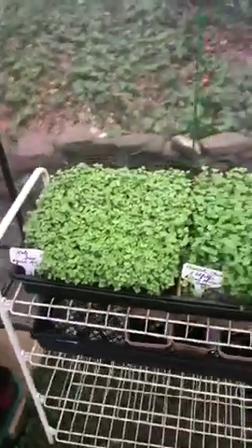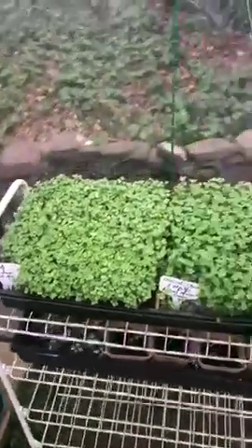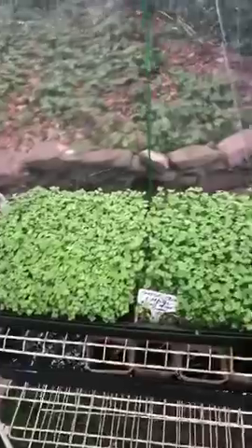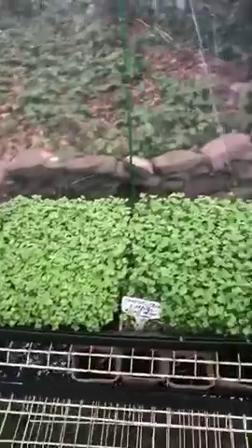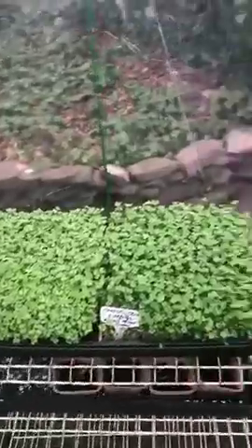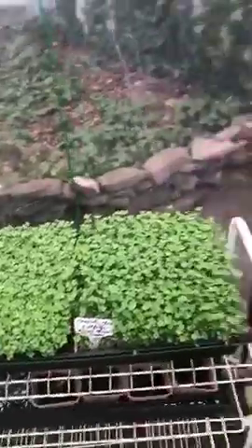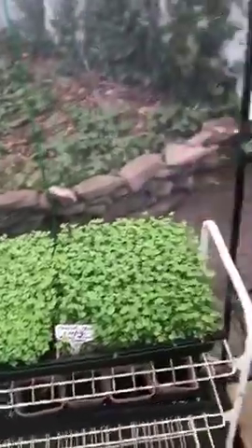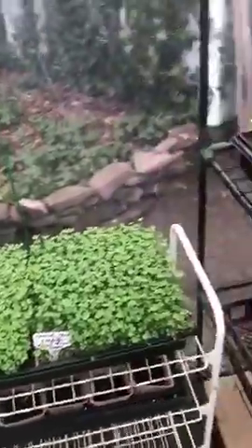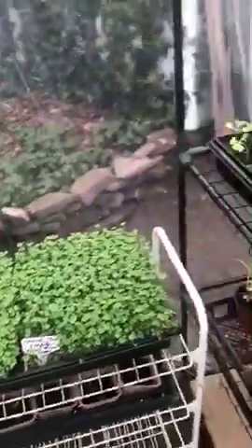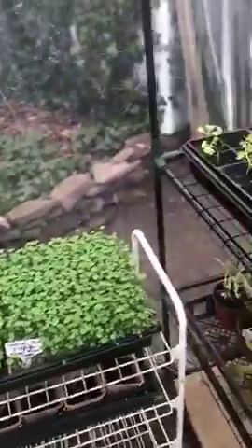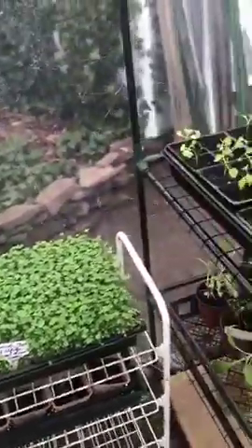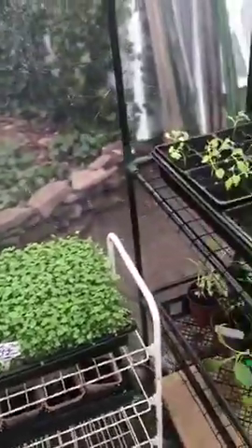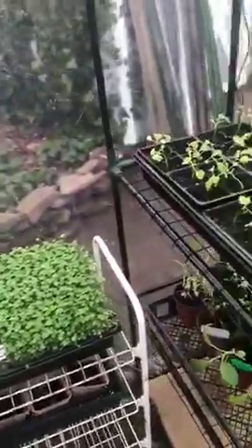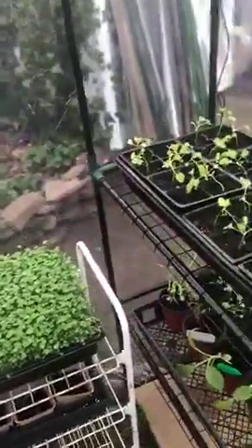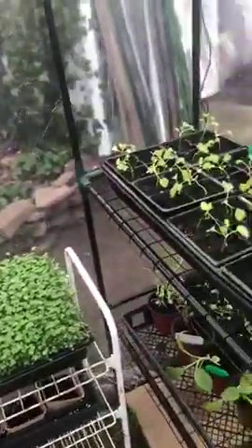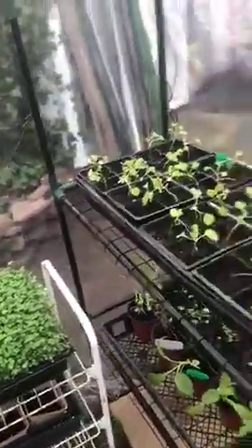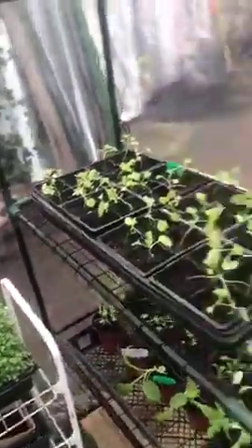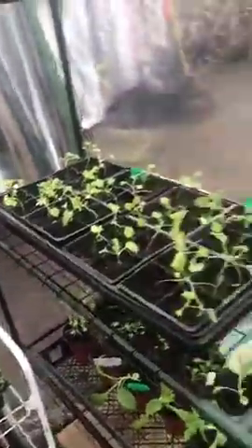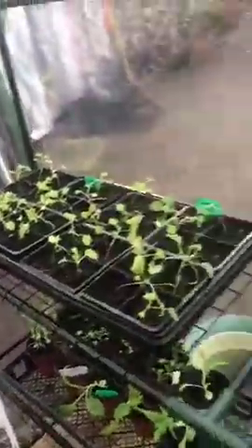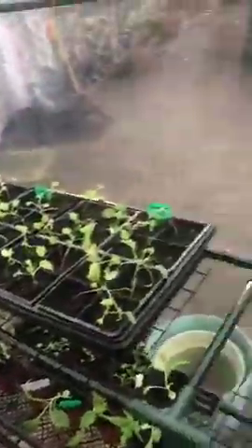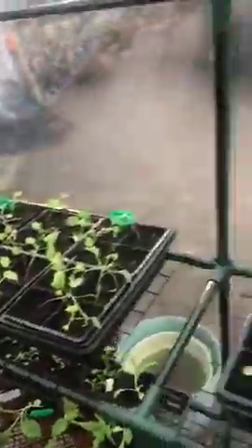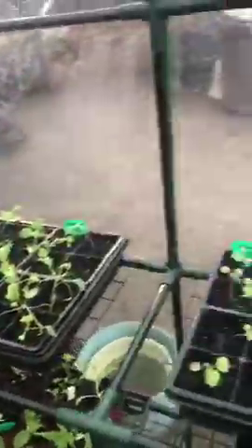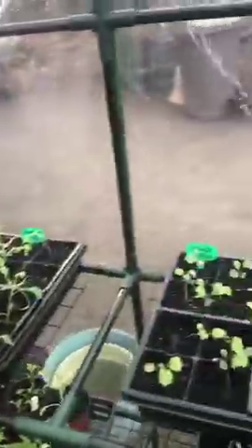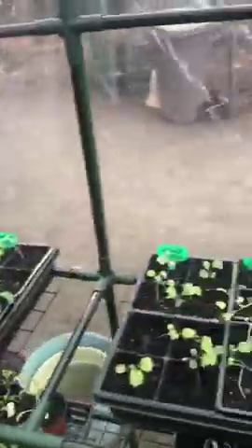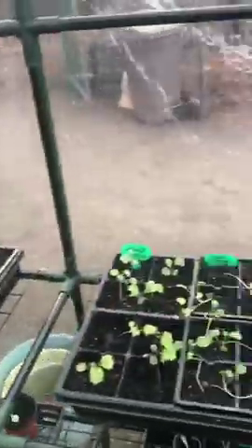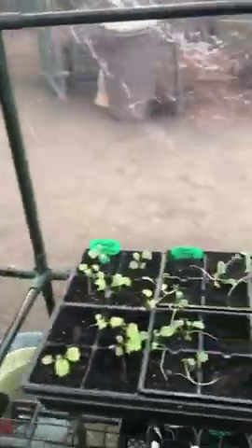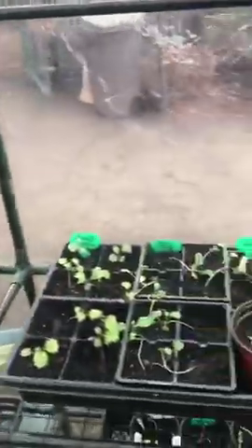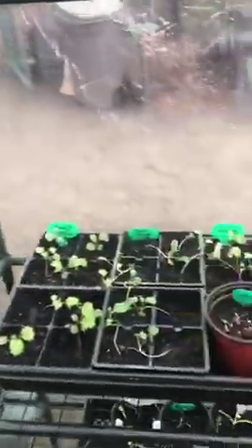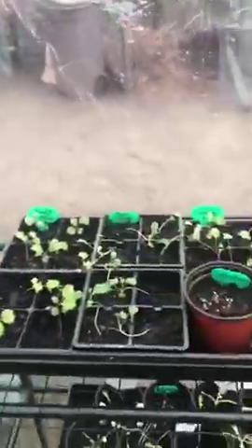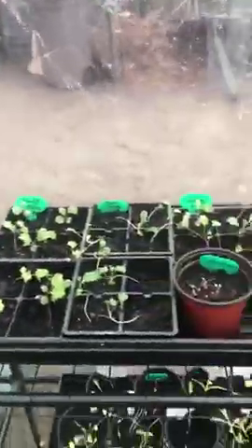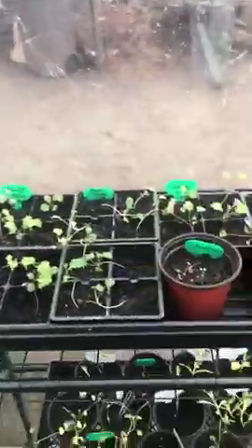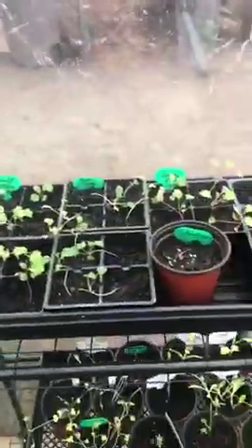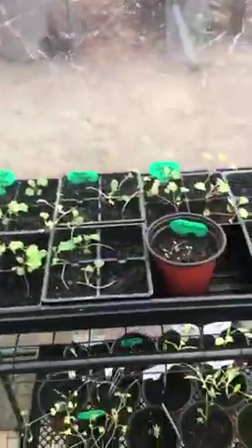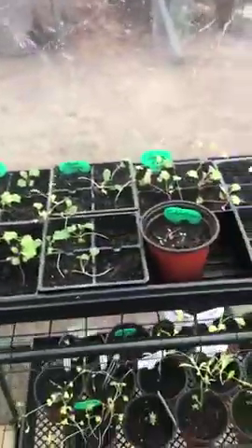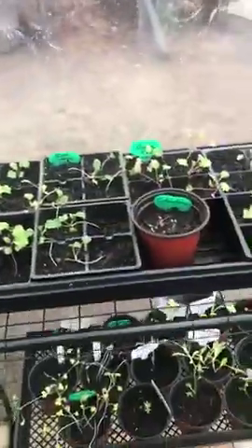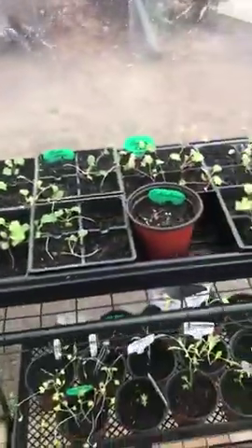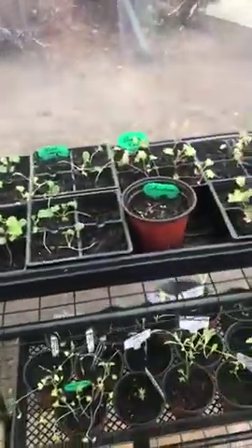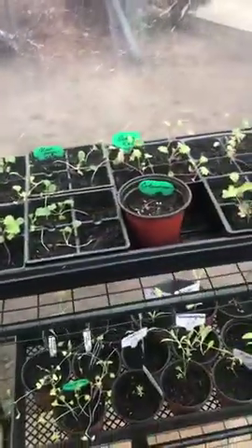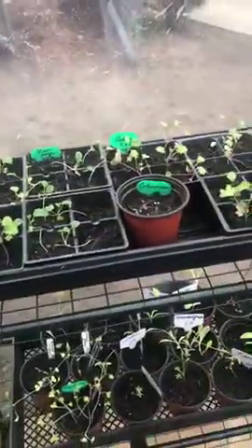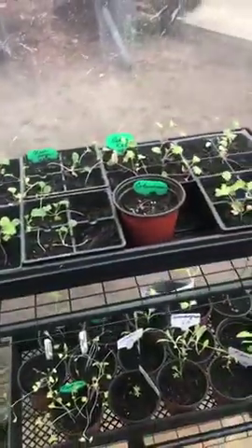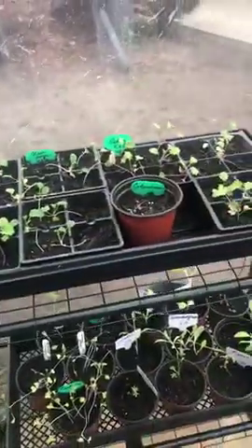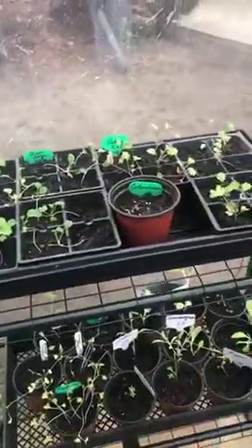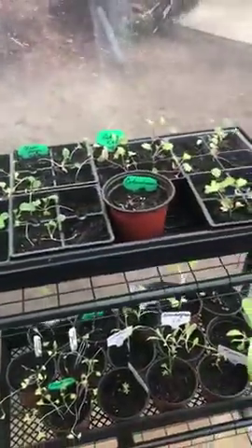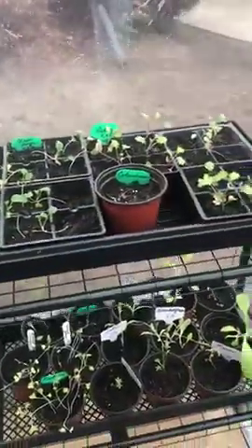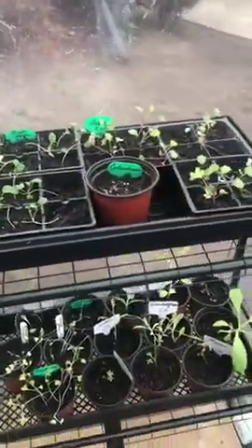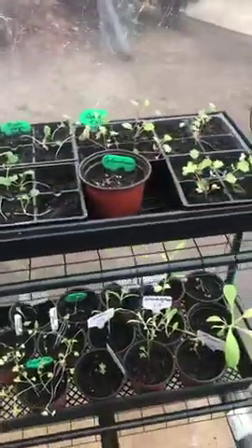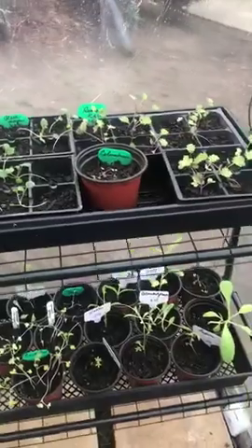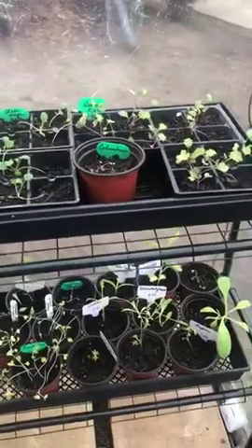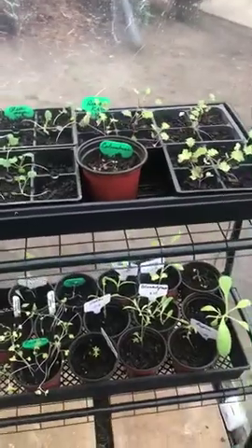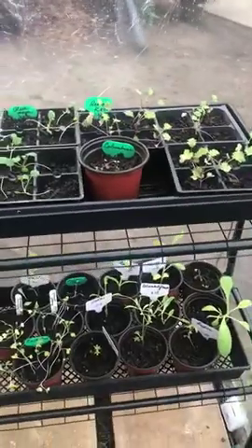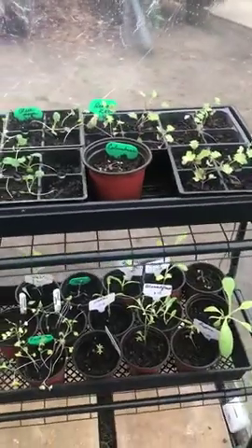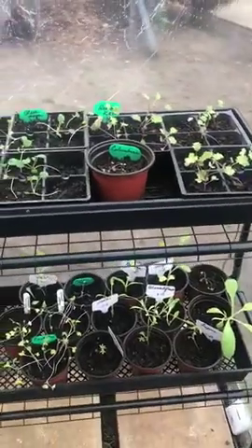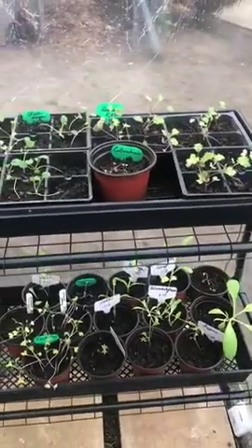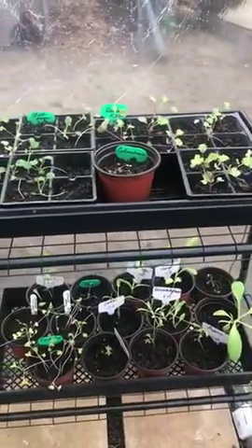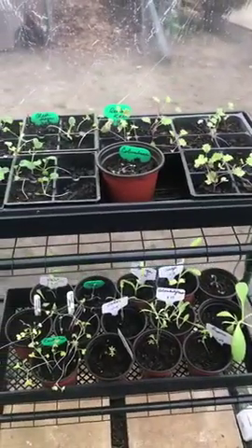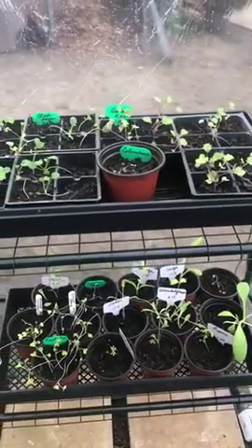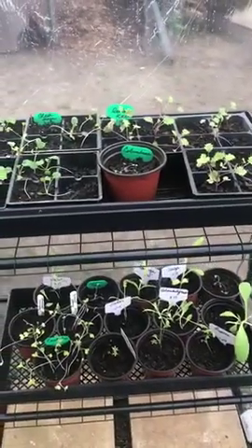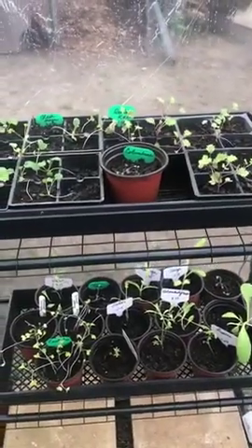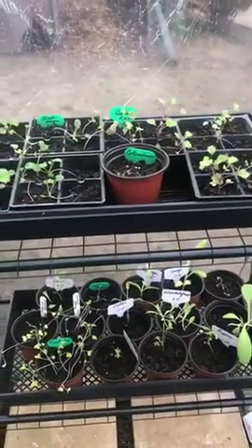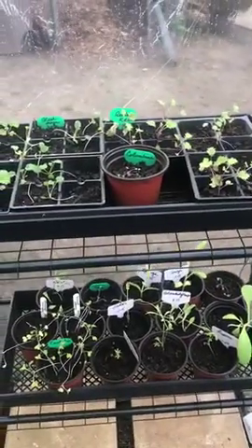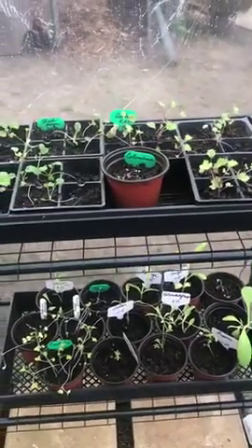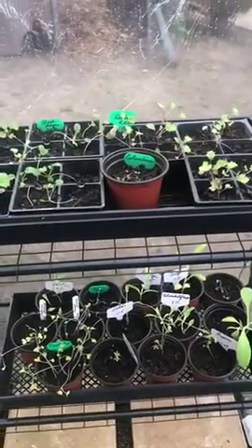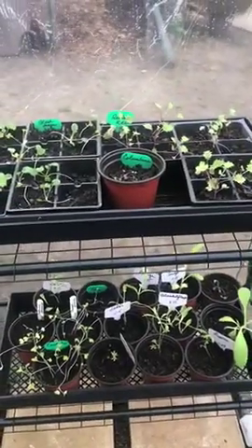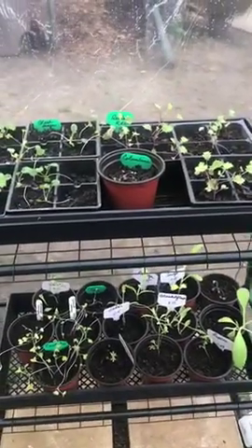So that is it for now — that is a tour around the greenhouse. Just thought you might want to see what's growing. Signing off for now.